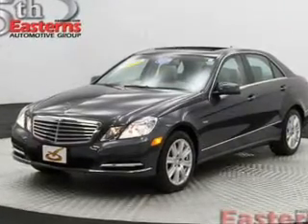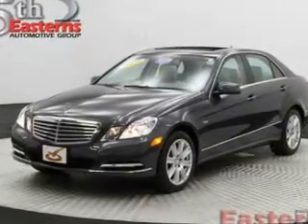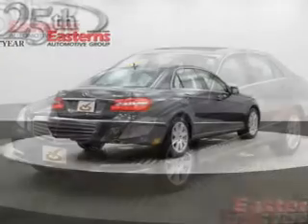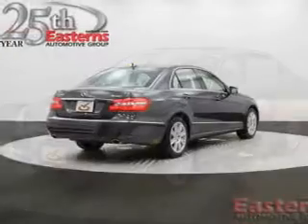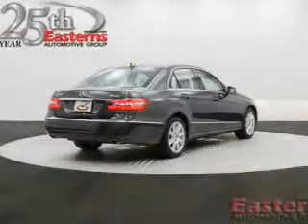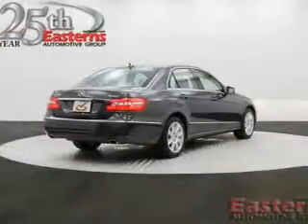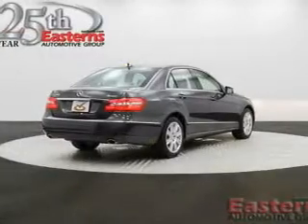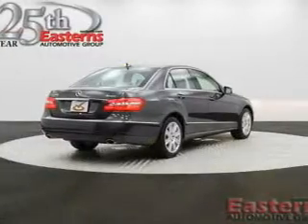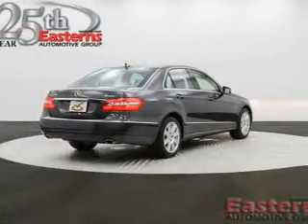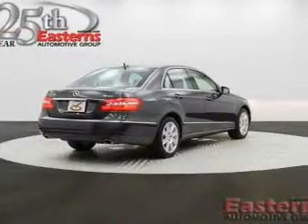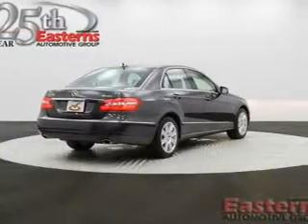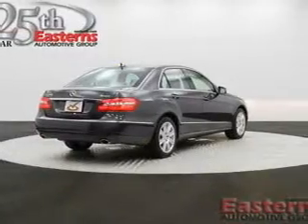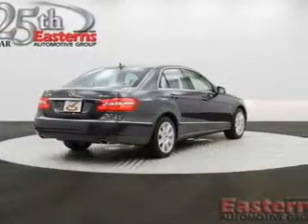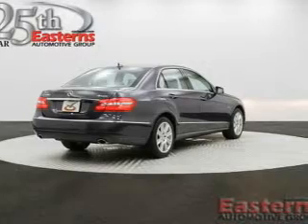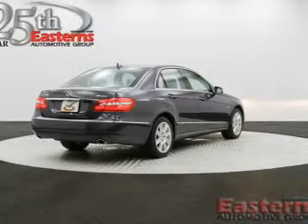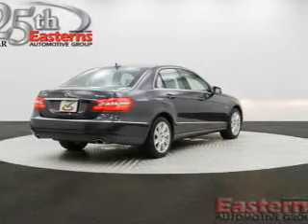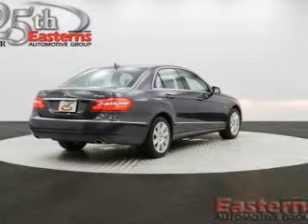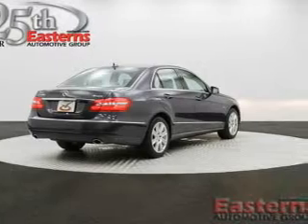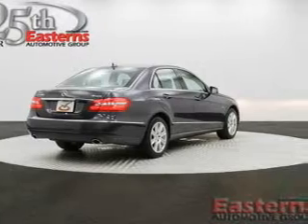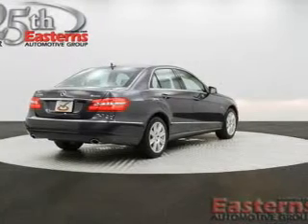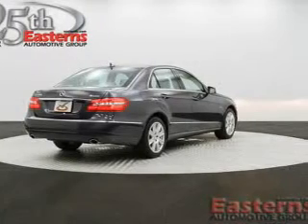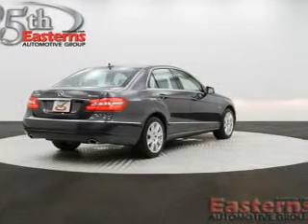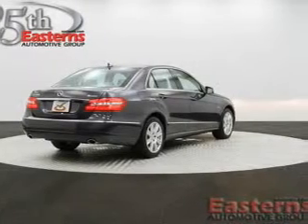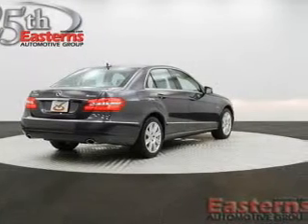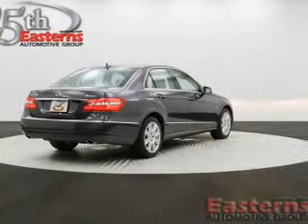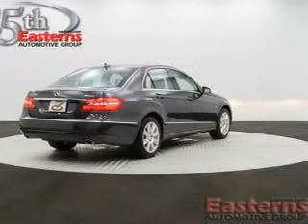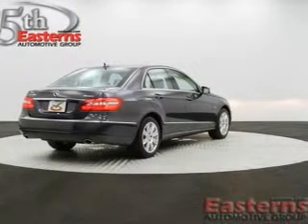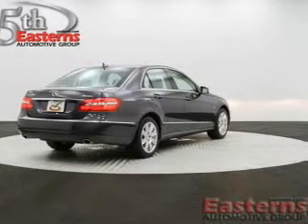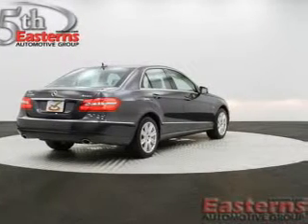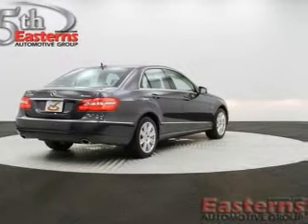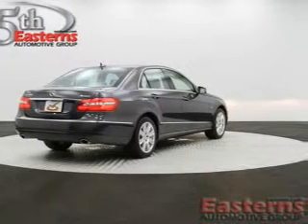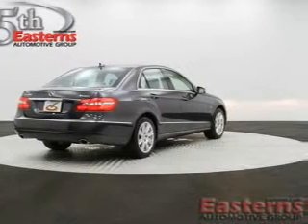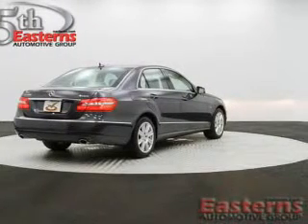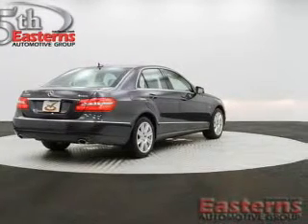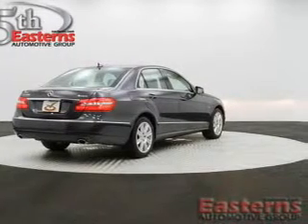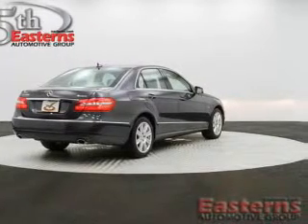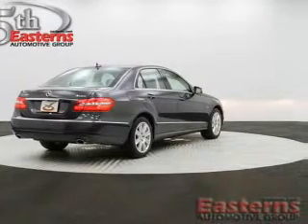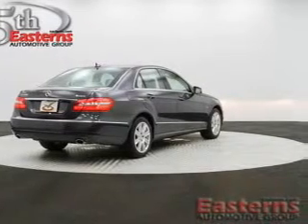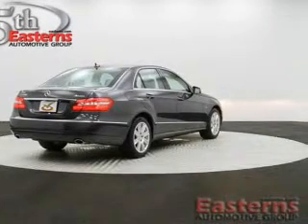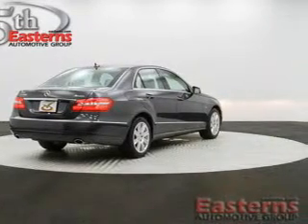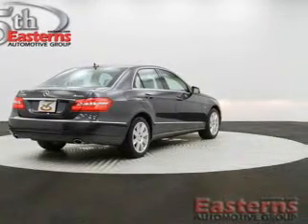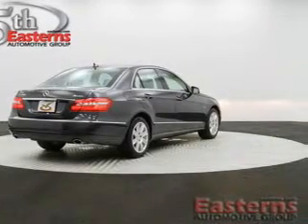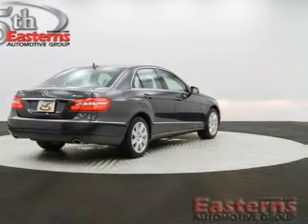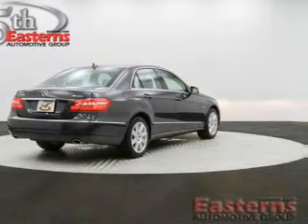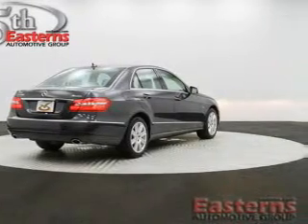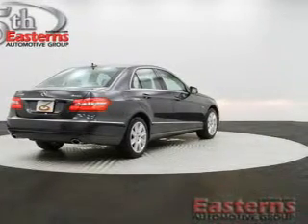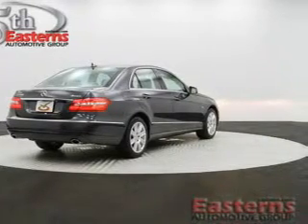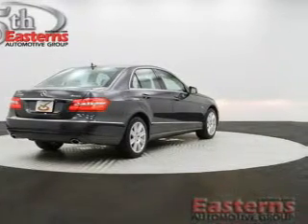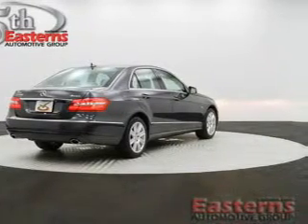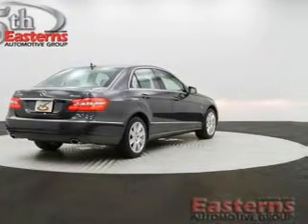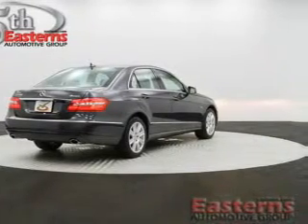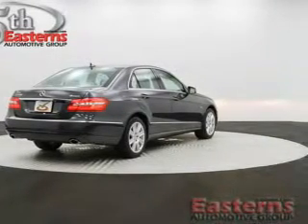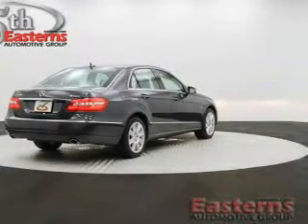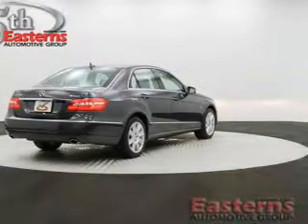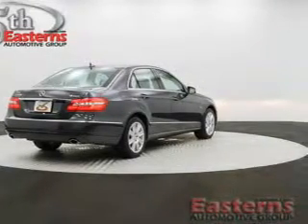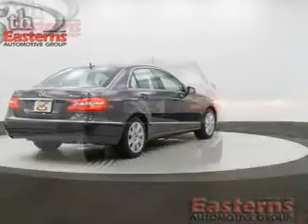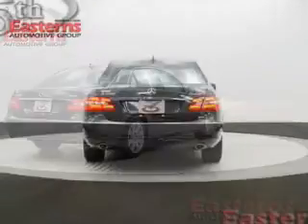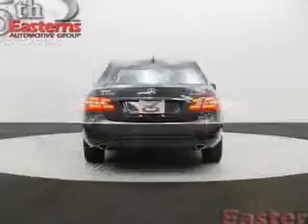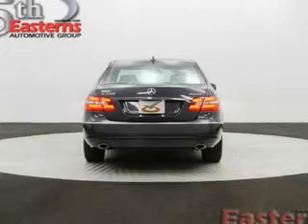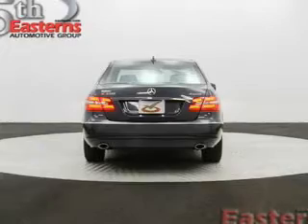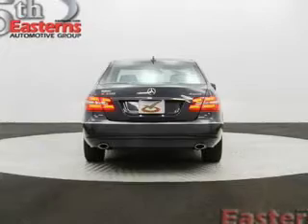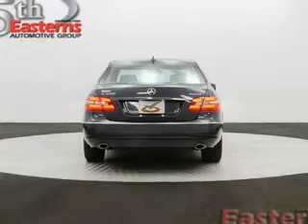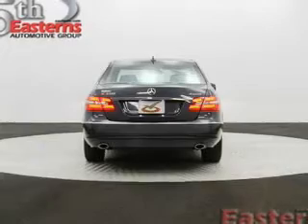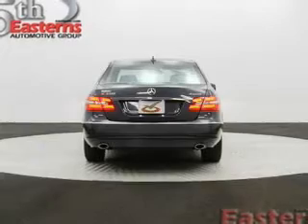Memory seats, auto-dimming mirrors, dual-temperature controls, automatic climate control, and a tilt-and-telescopic steering wheel.